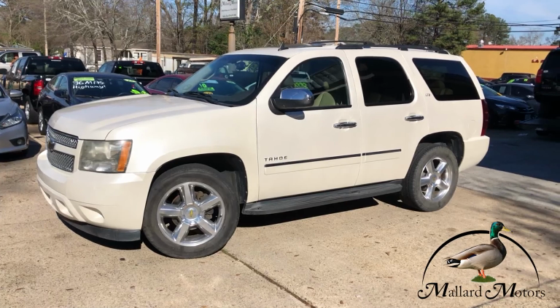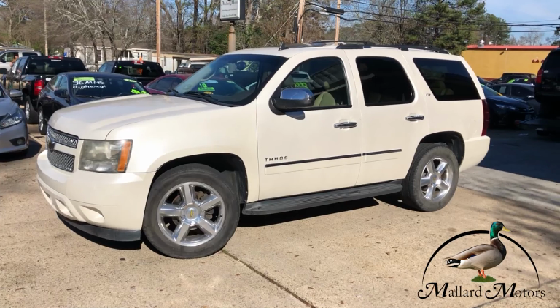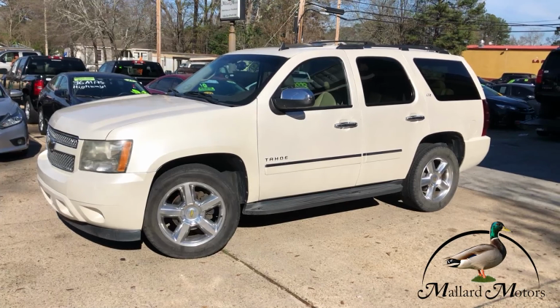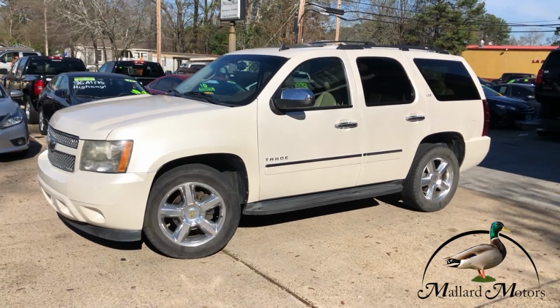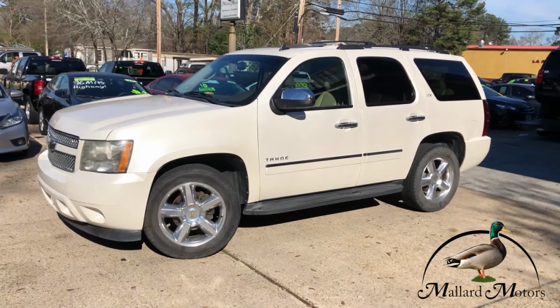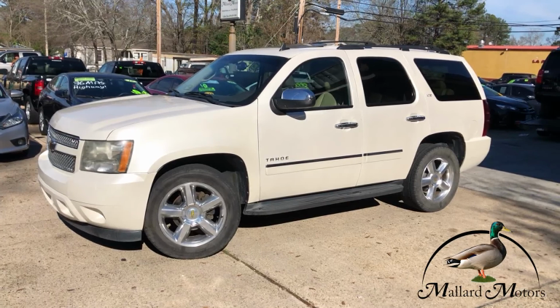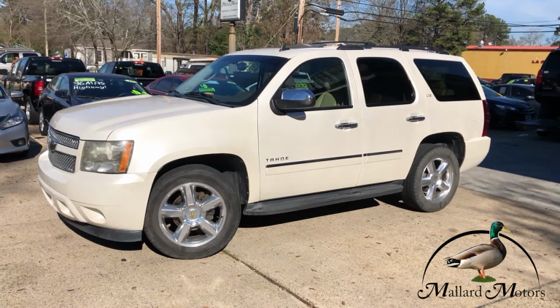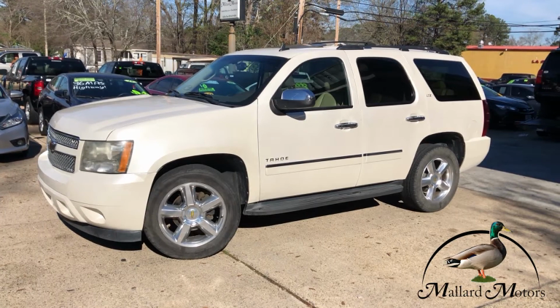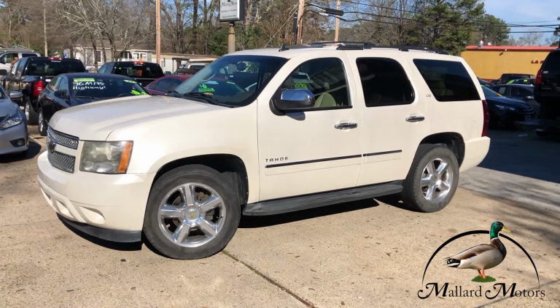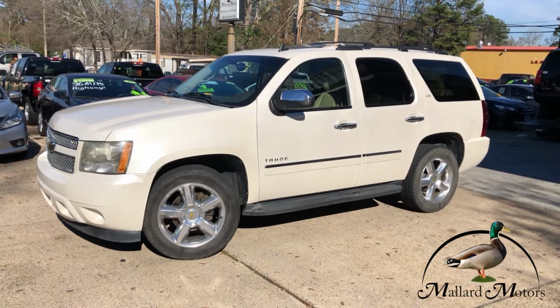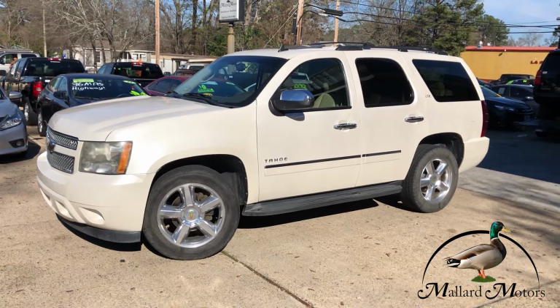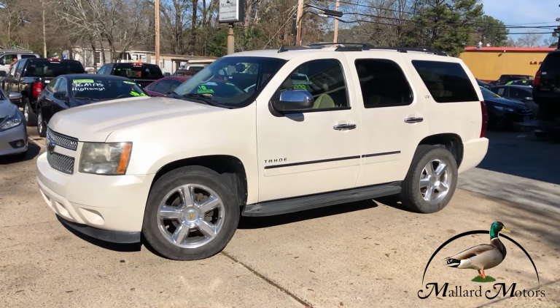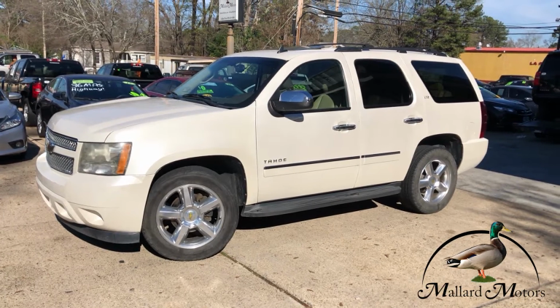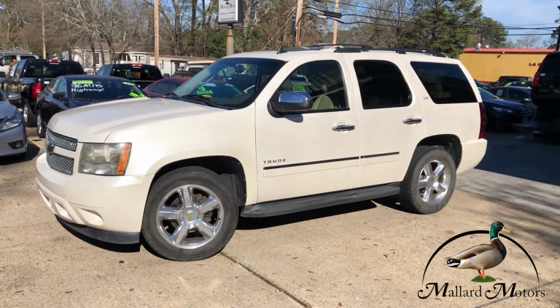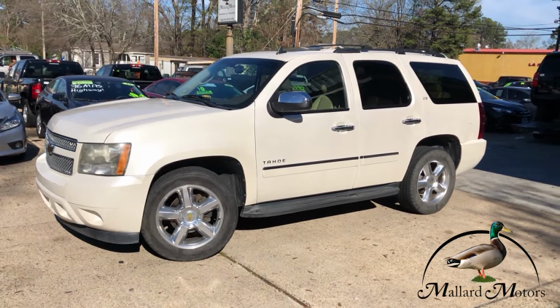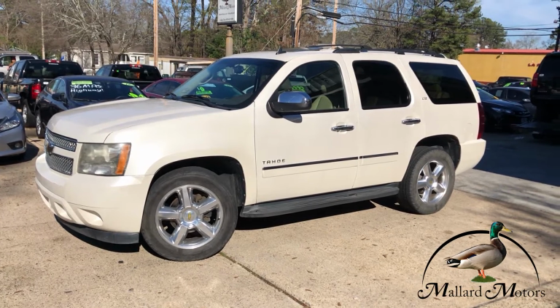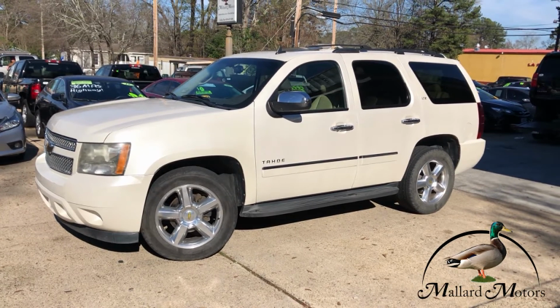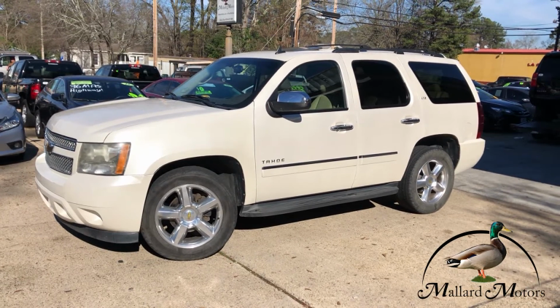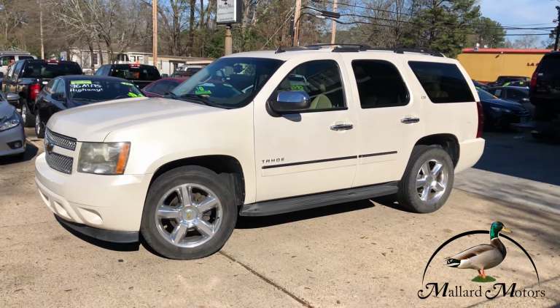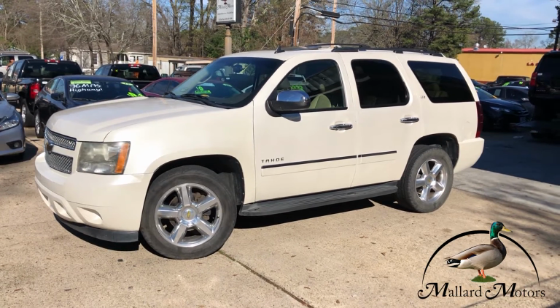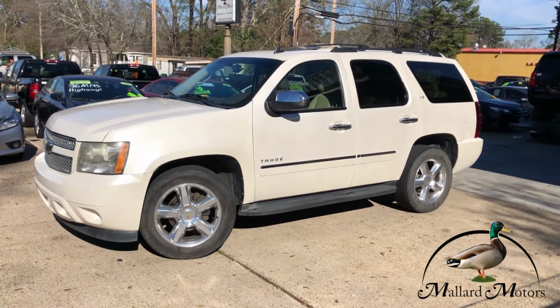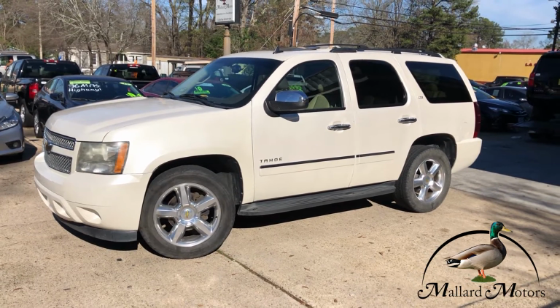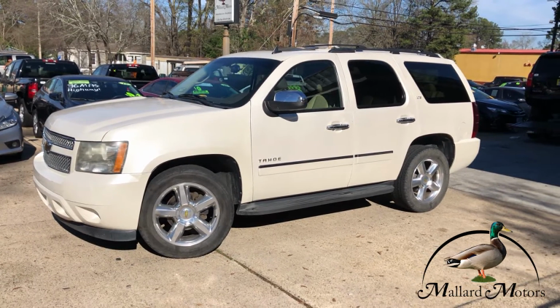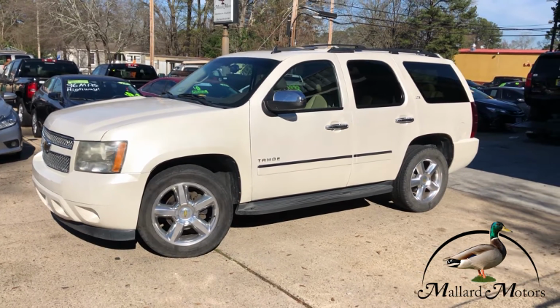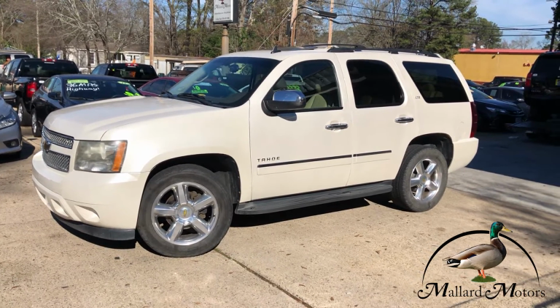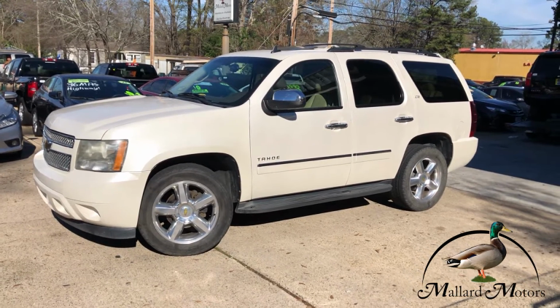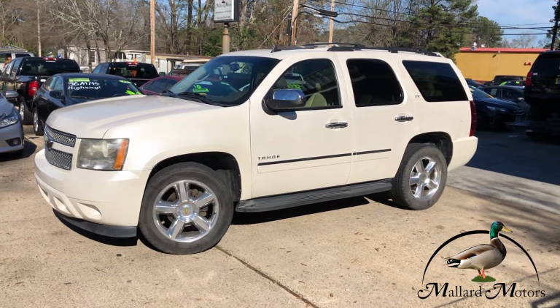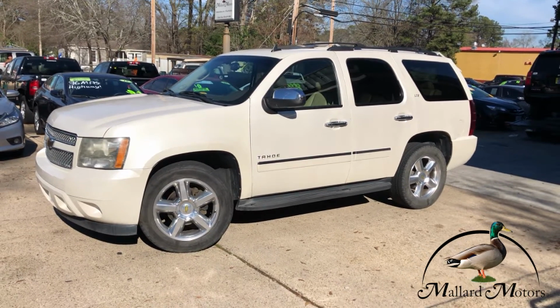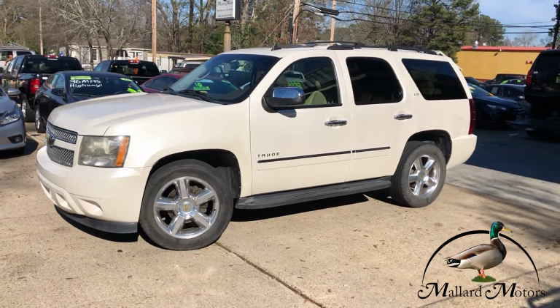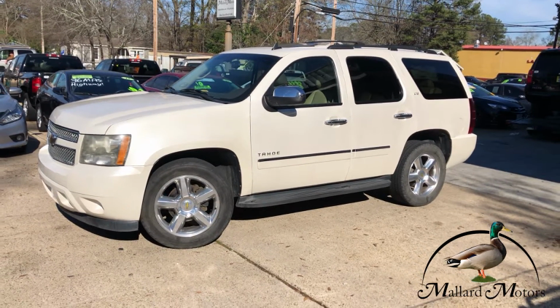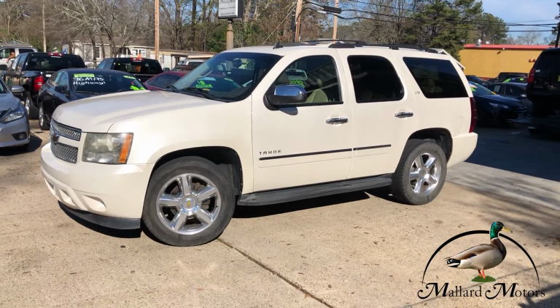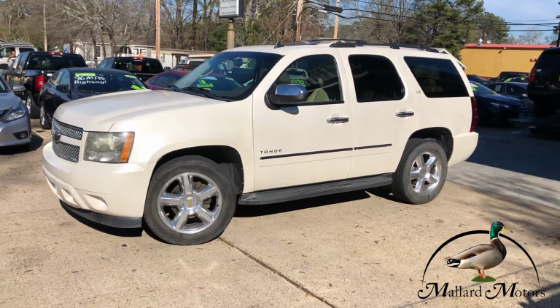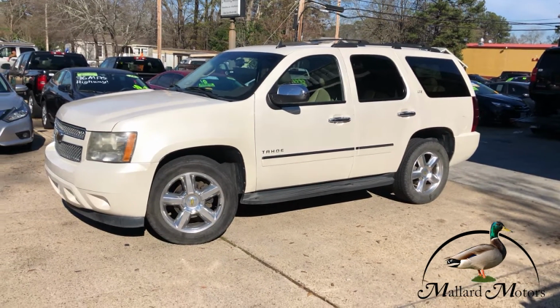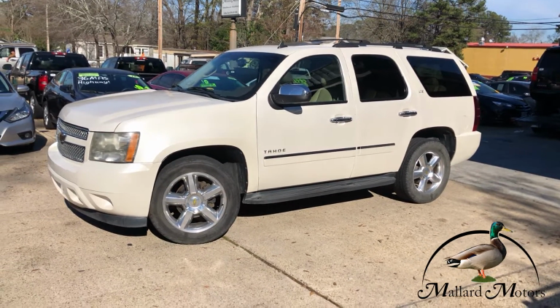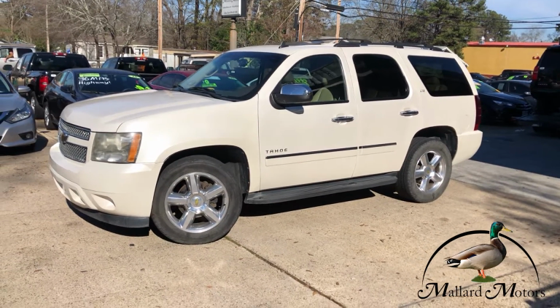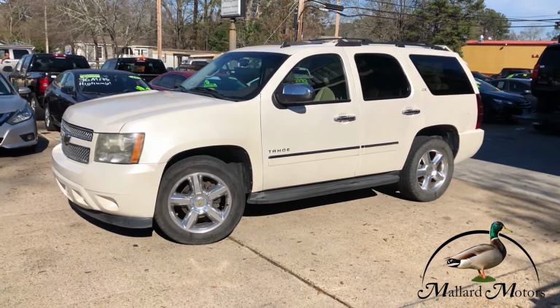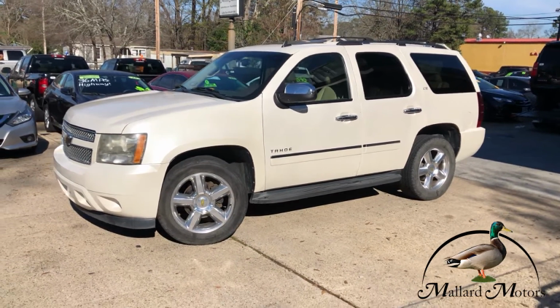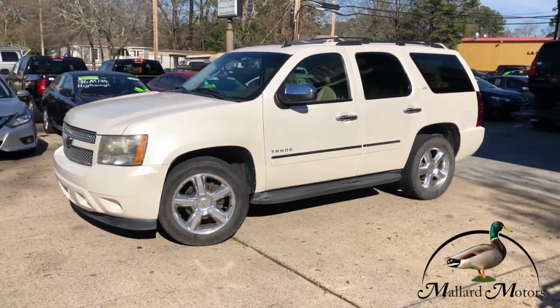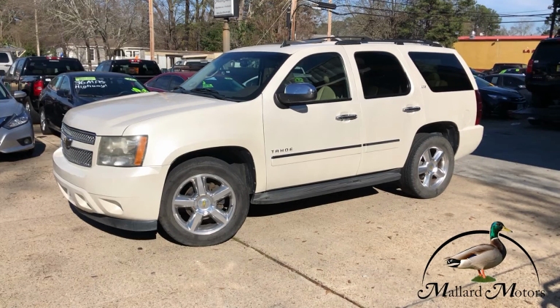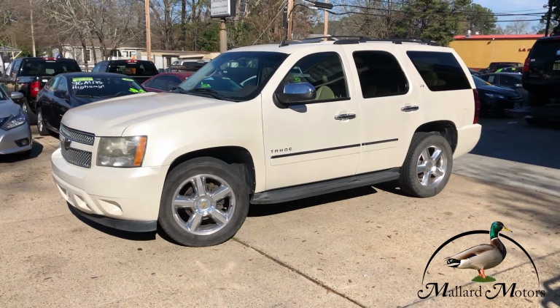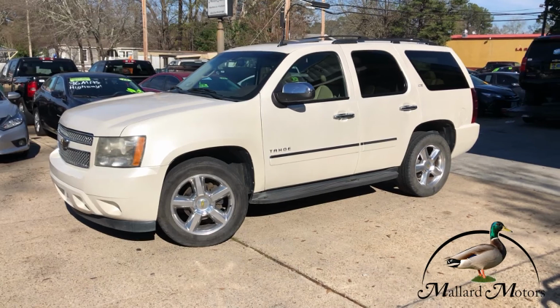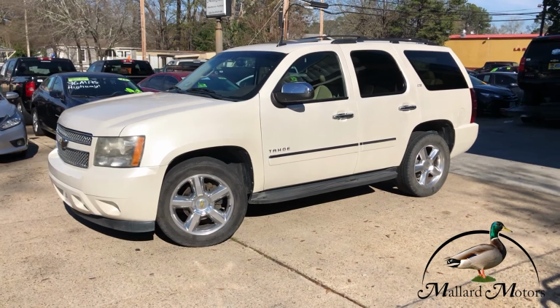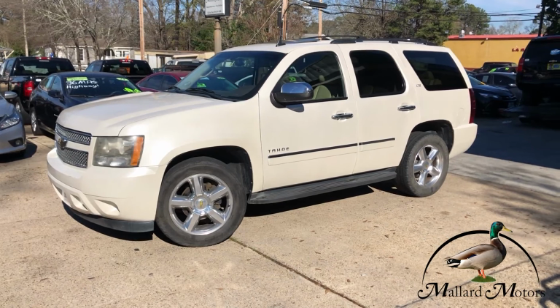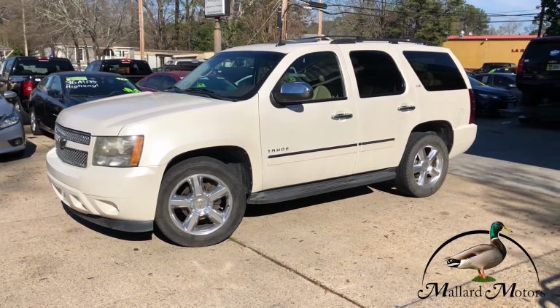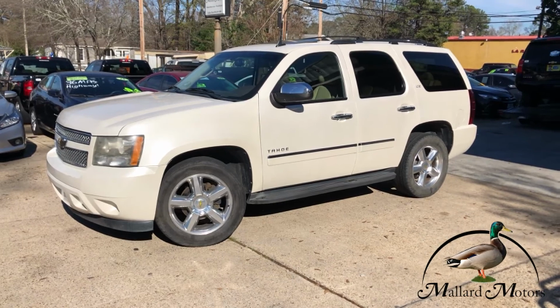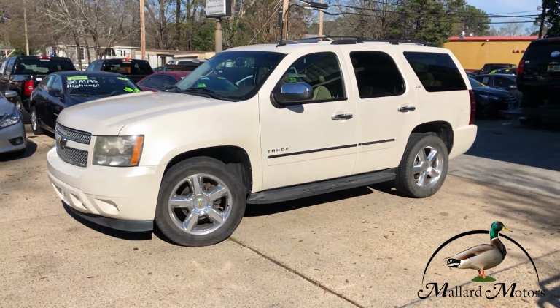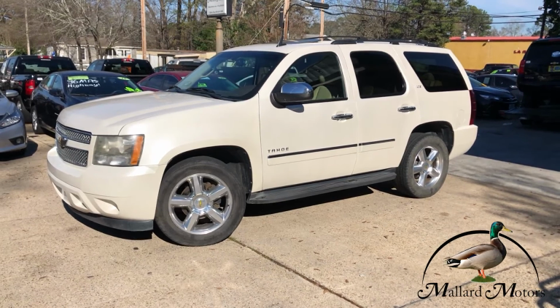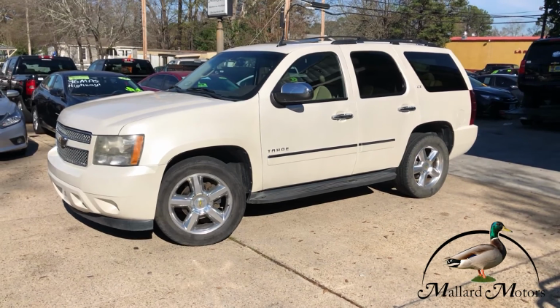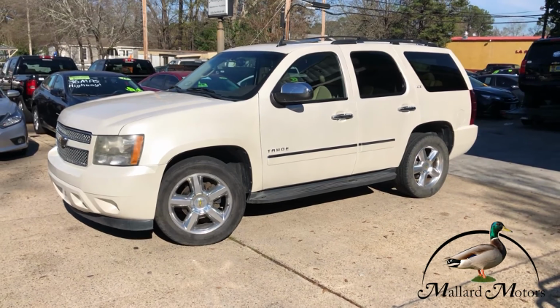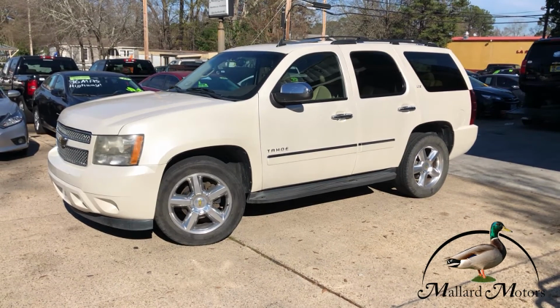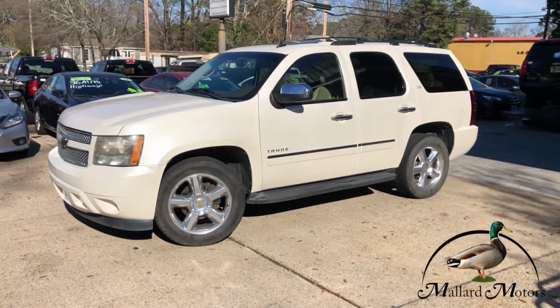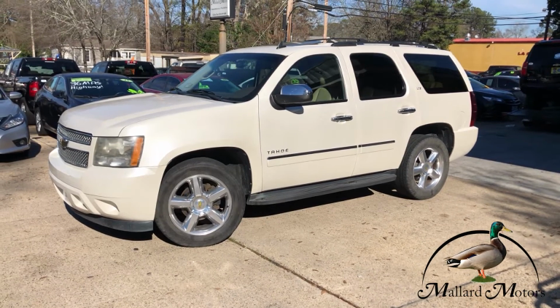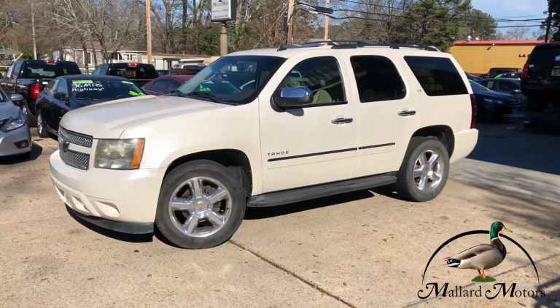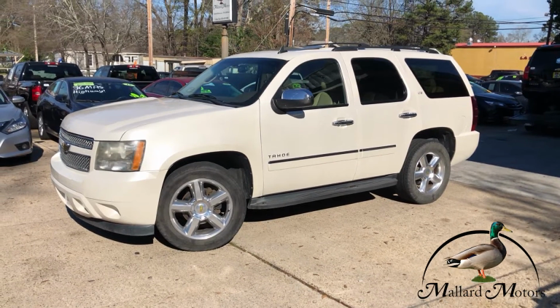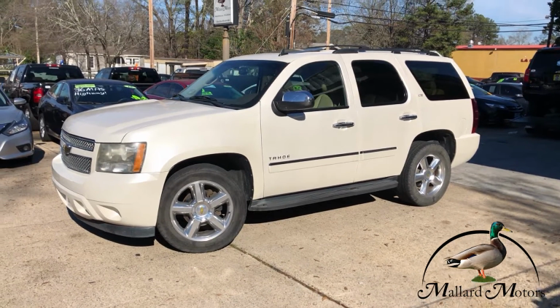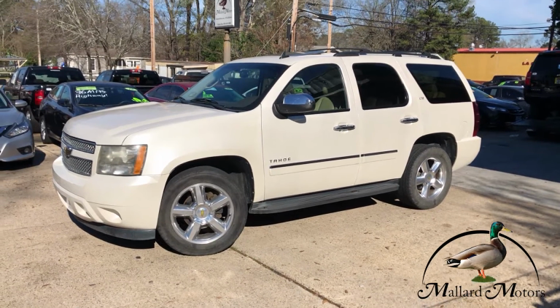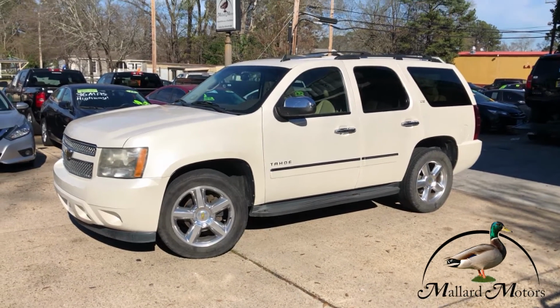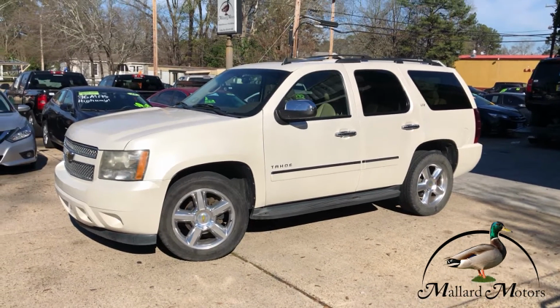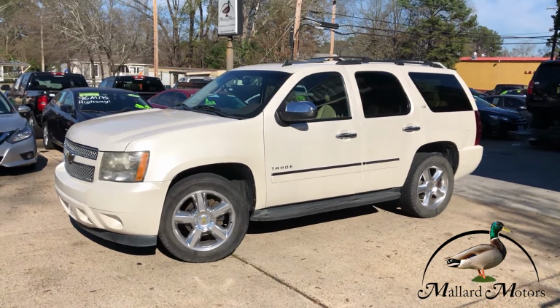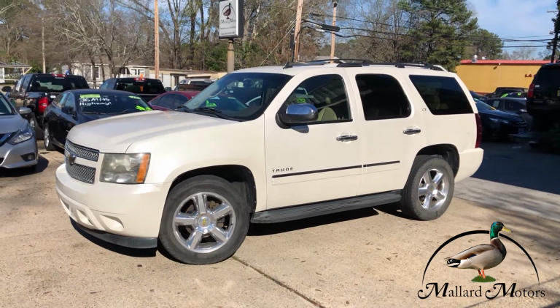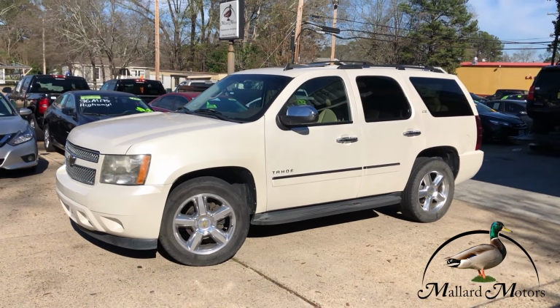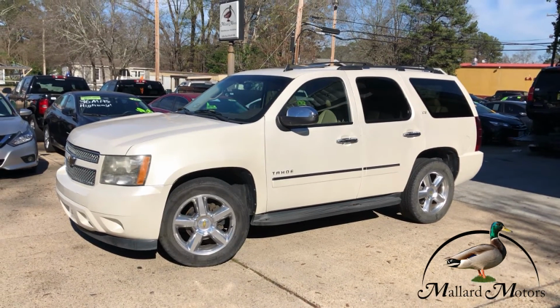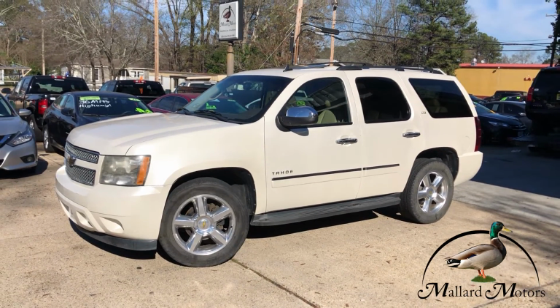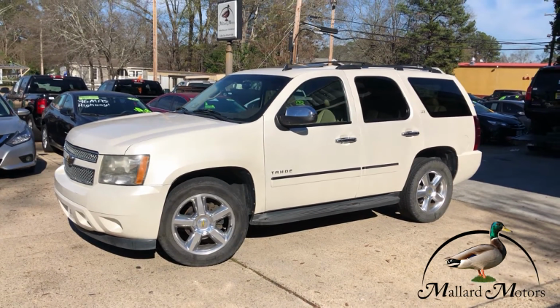What's up guys? Clay at Mallard Motors here, home of the $100 Credit Challenge. That's where we give you a hundred bucks cash money if we're unable to get your credit approved.